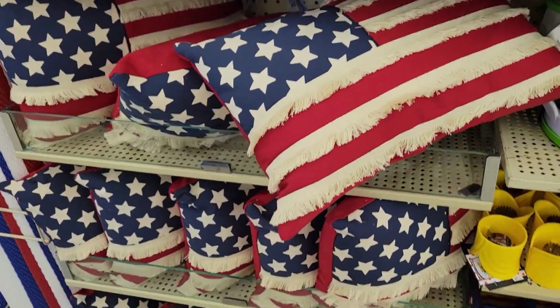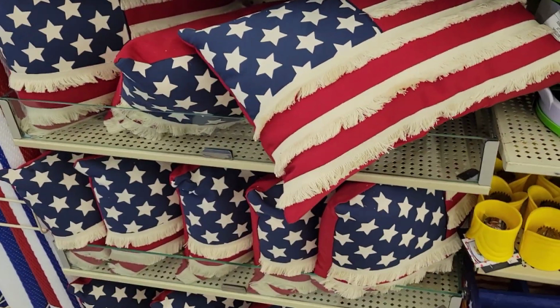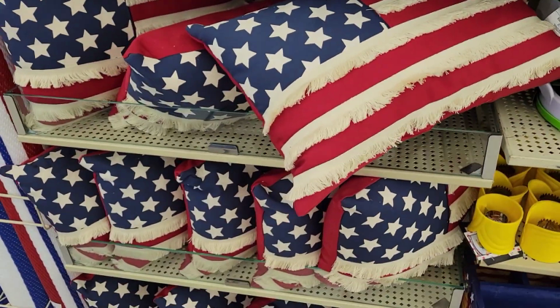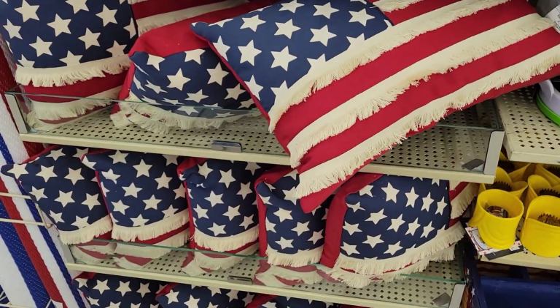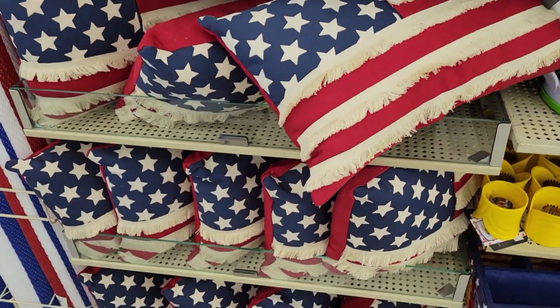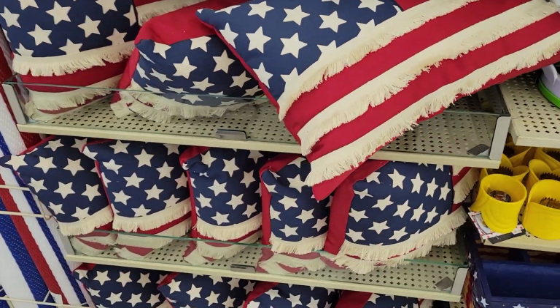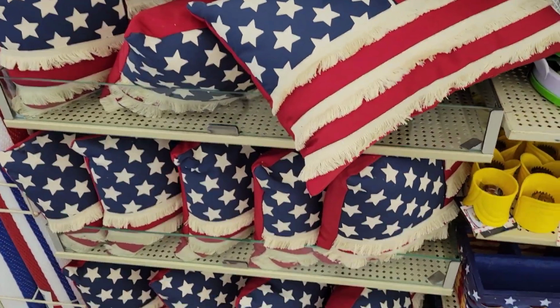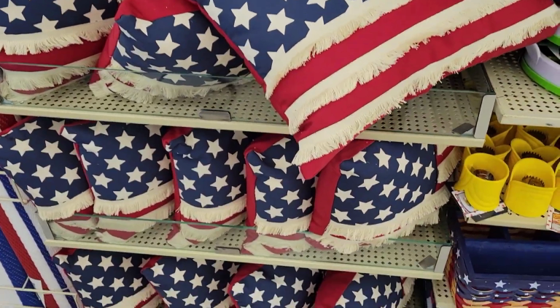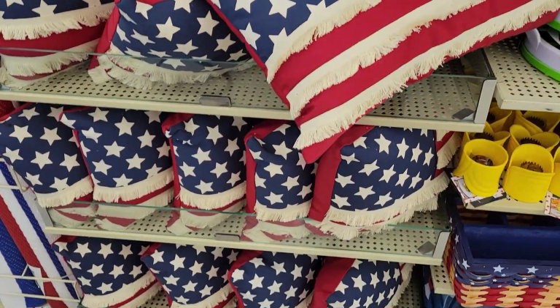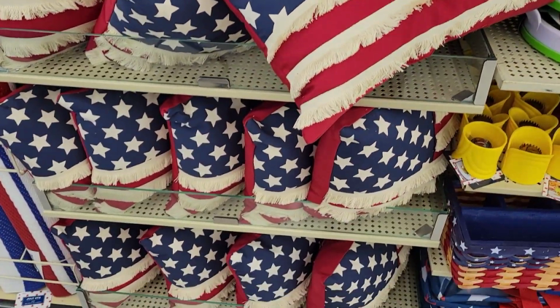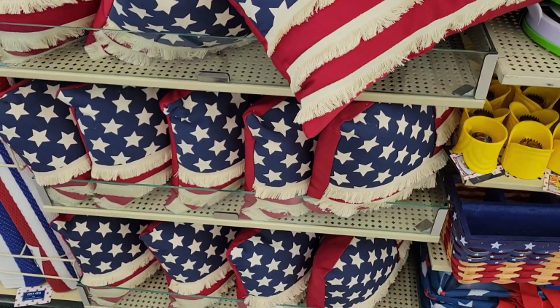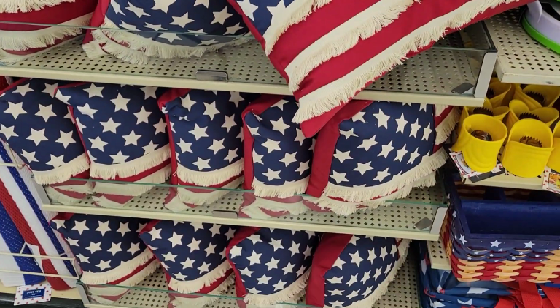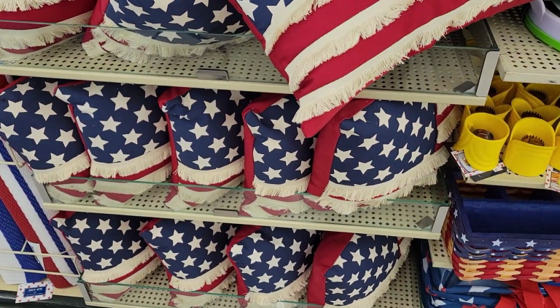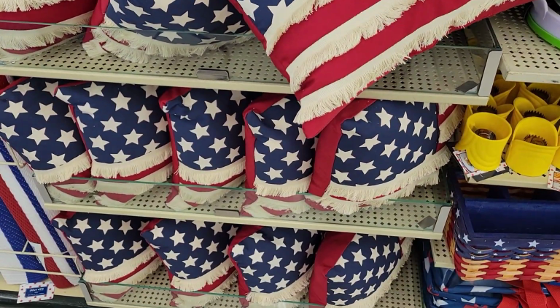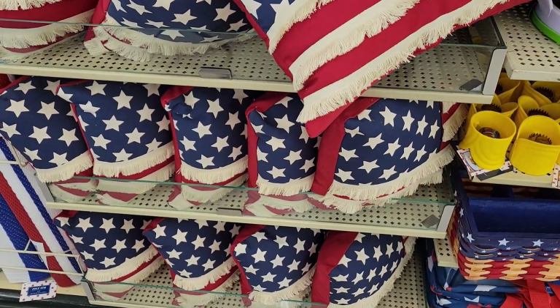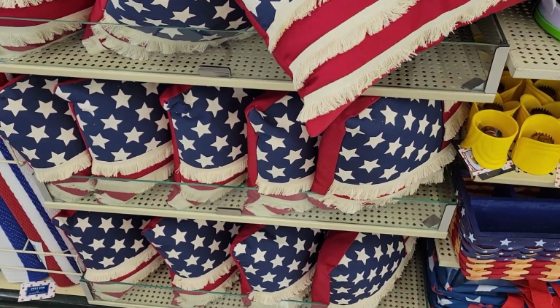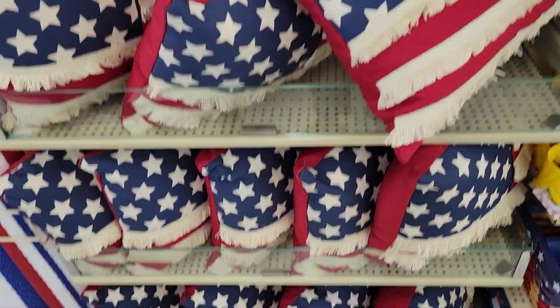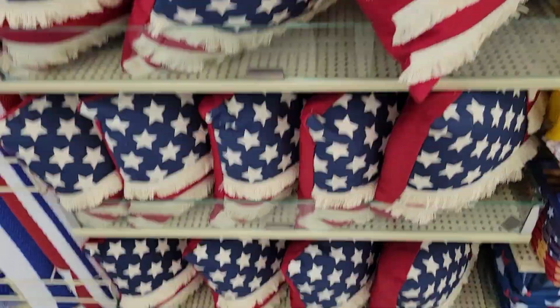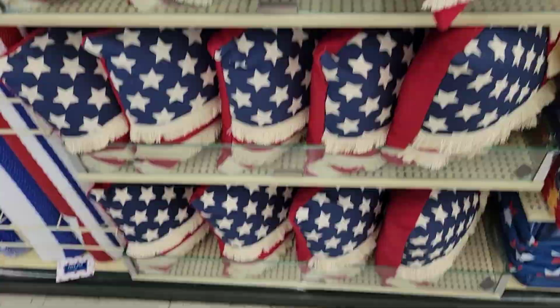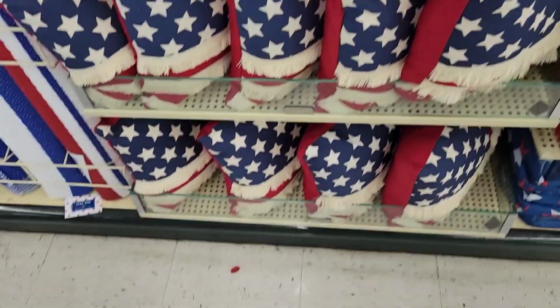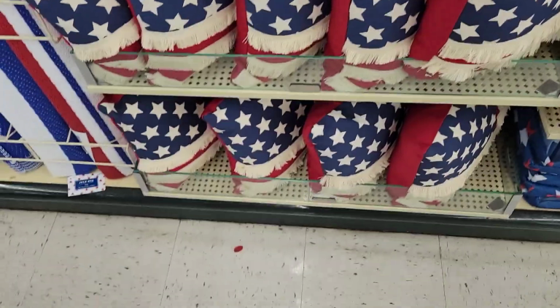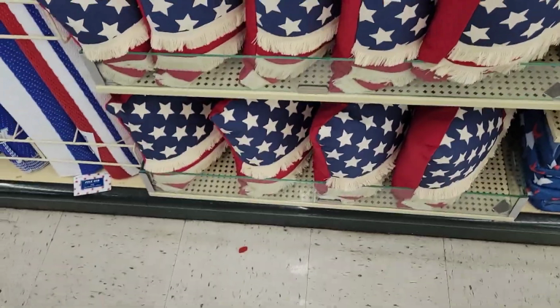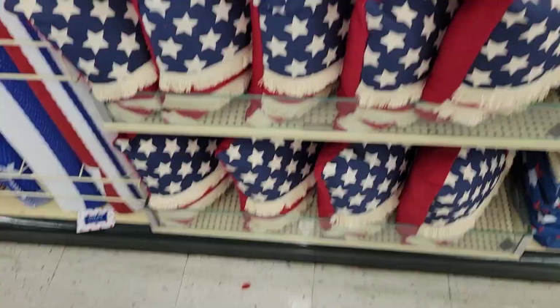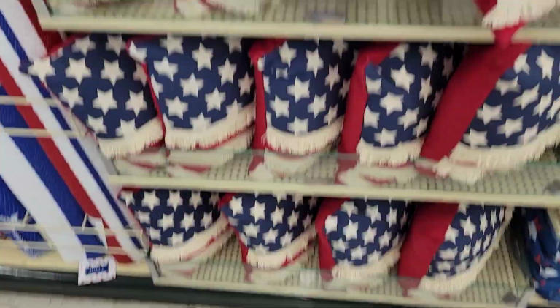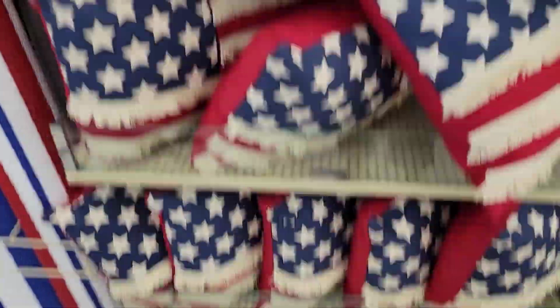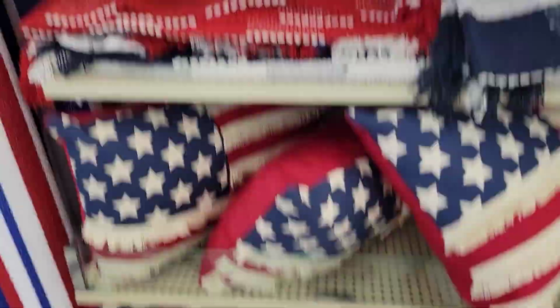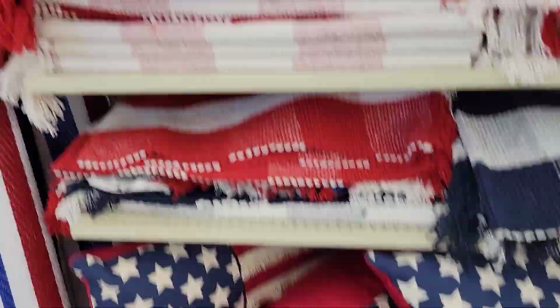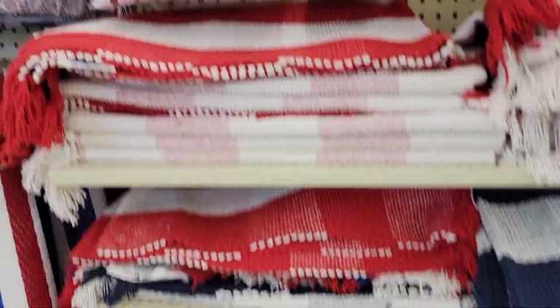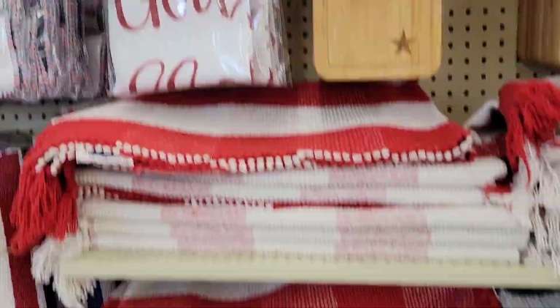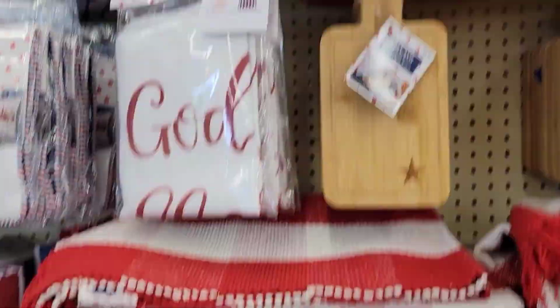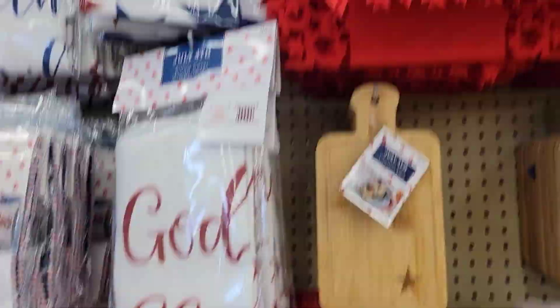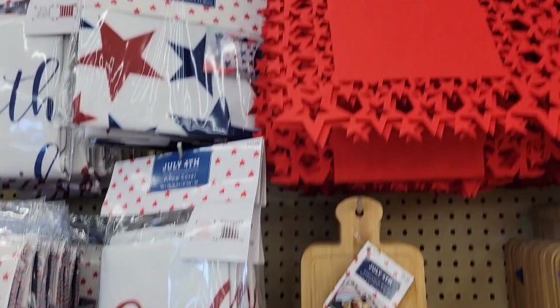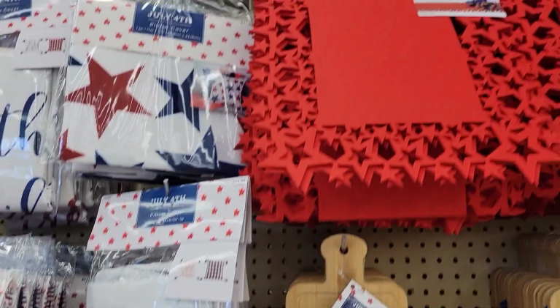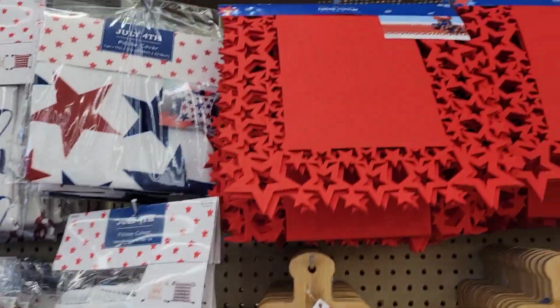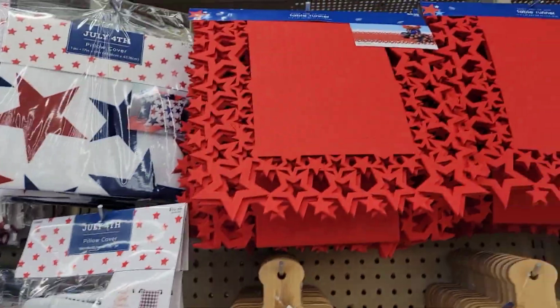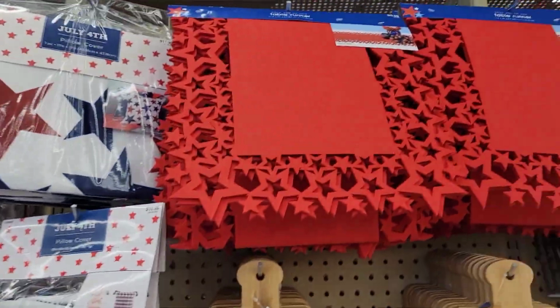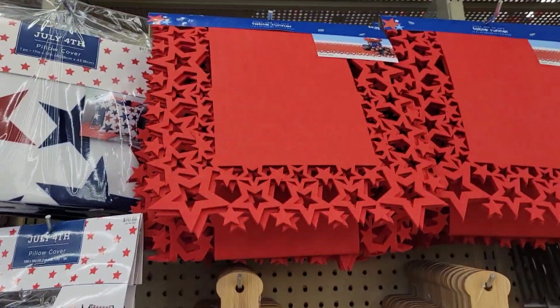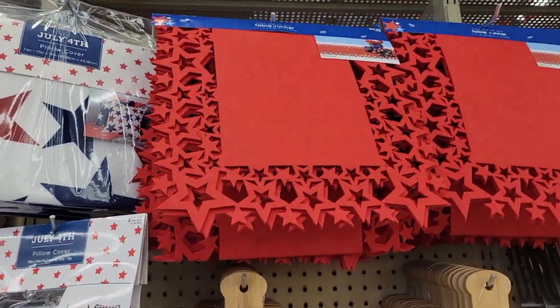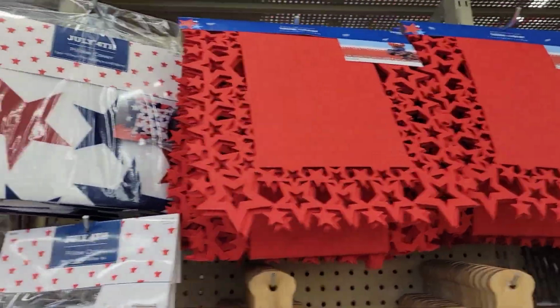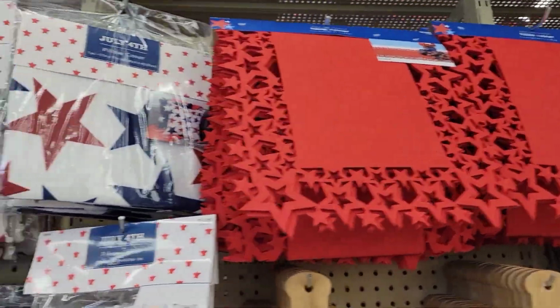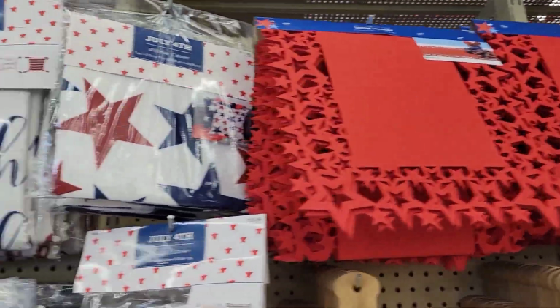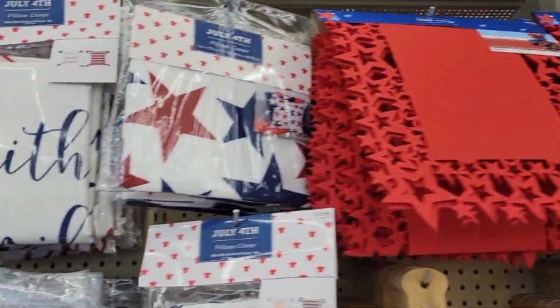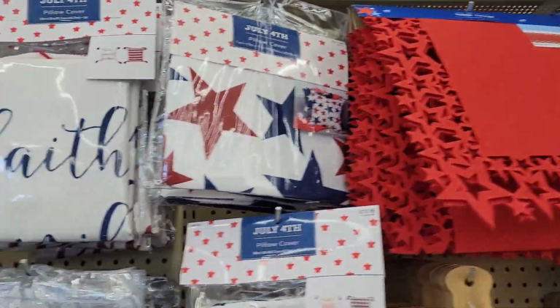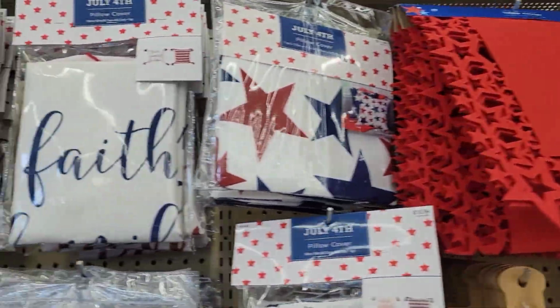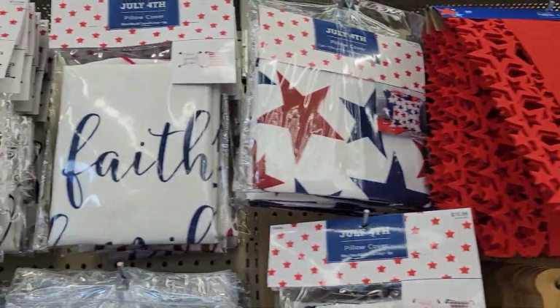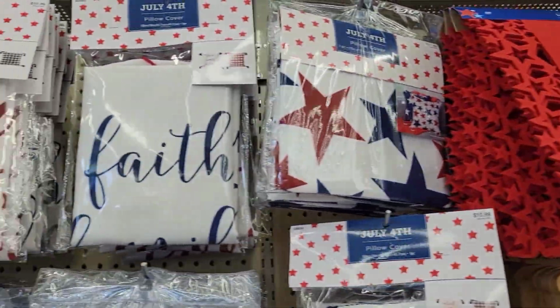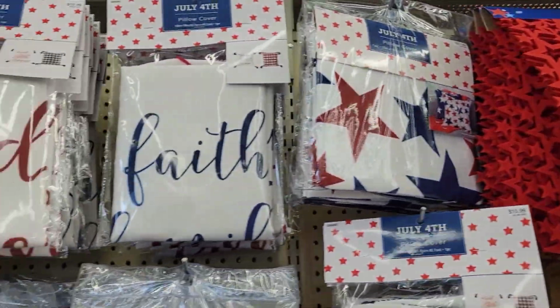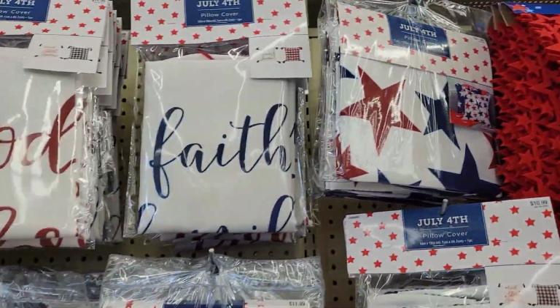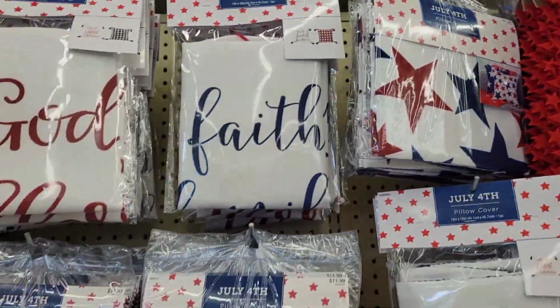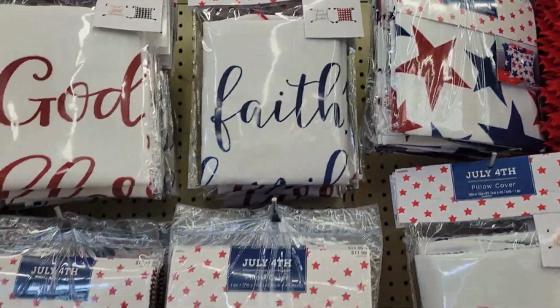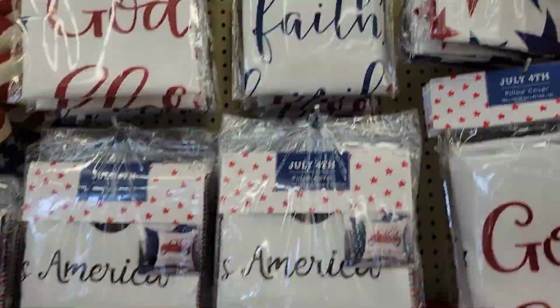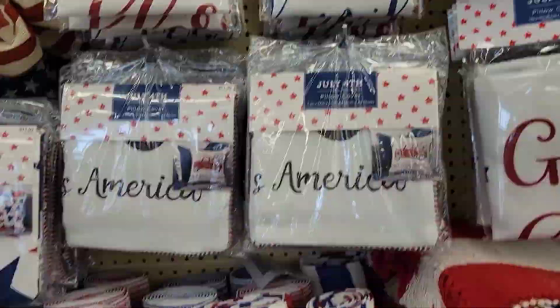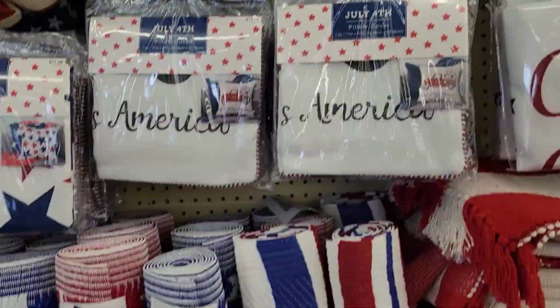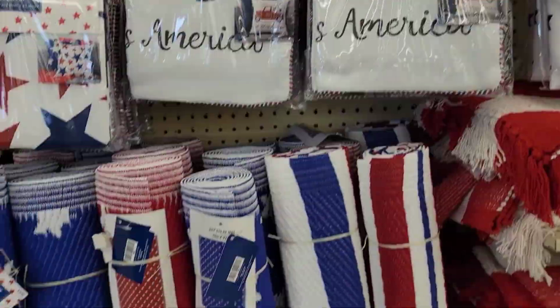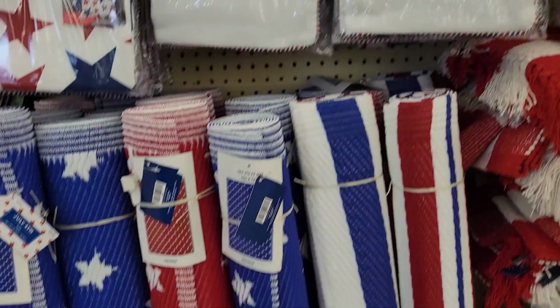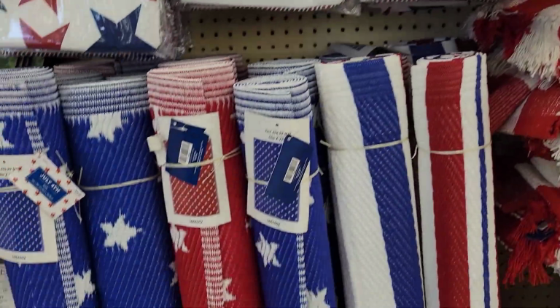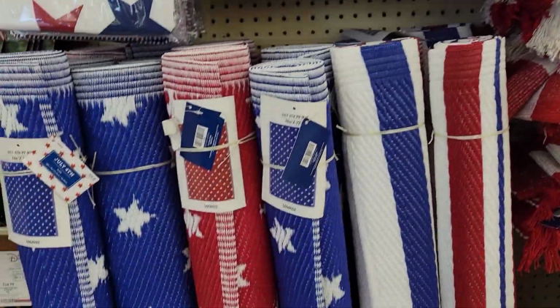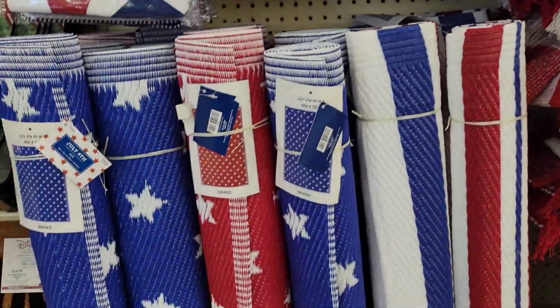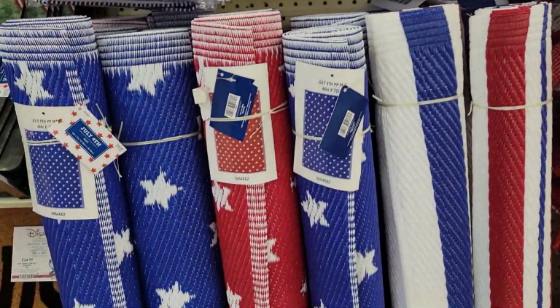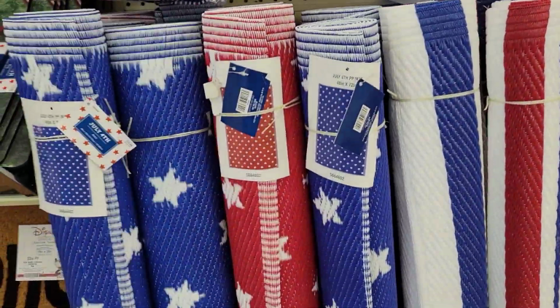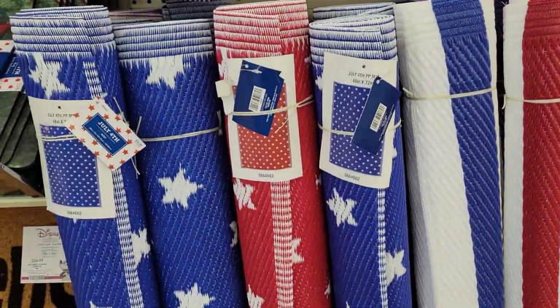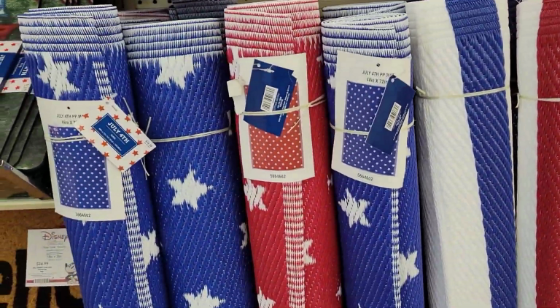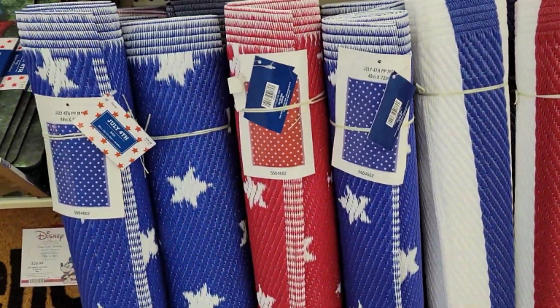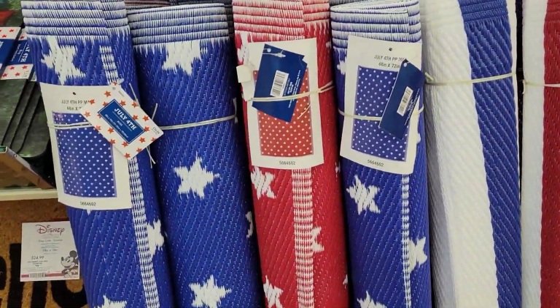I like these pillows. I was going to get one but I ended up not getting any. Some more tablecloths.